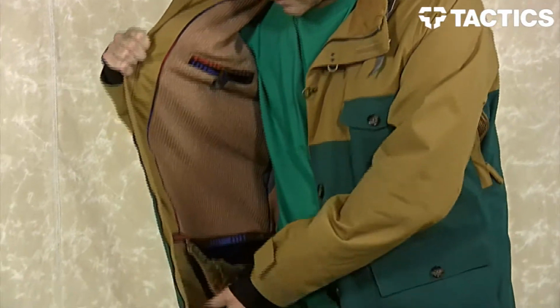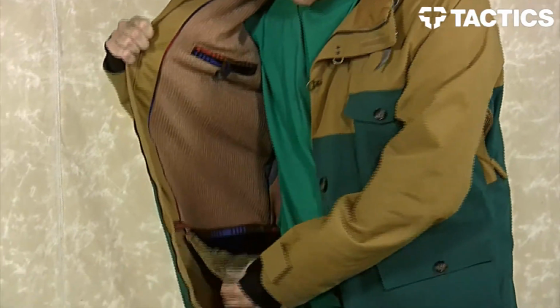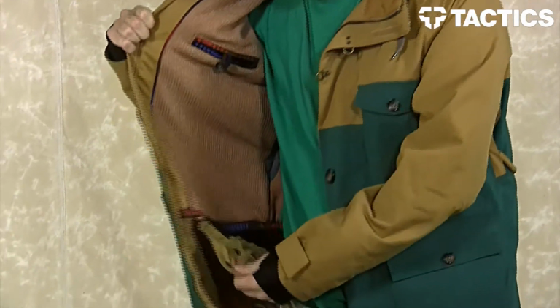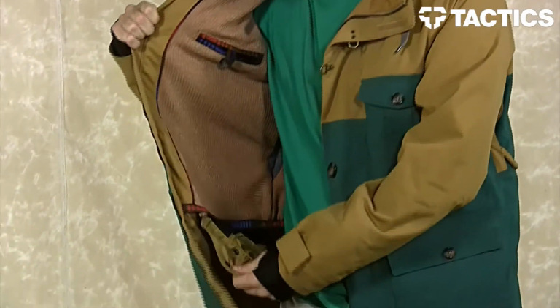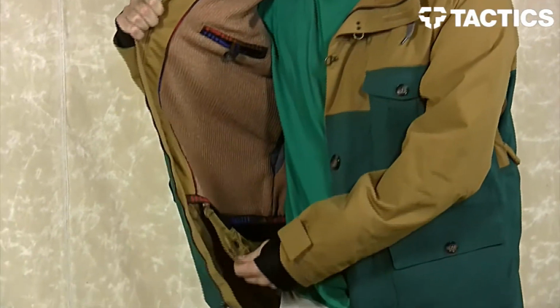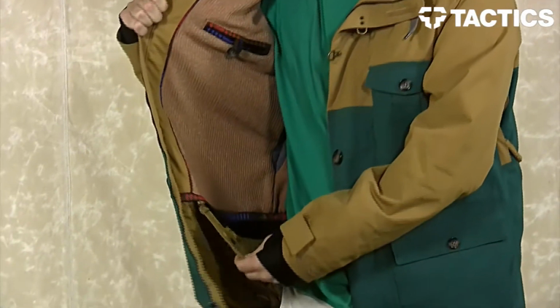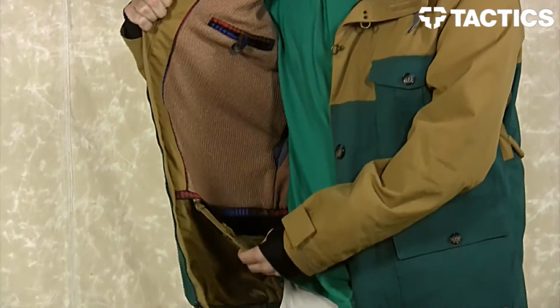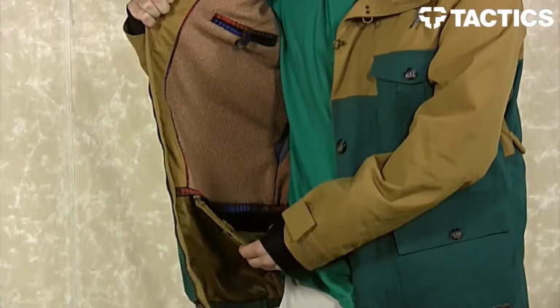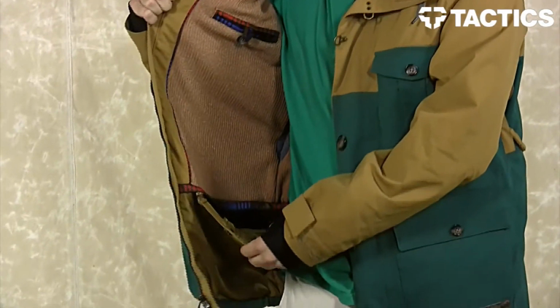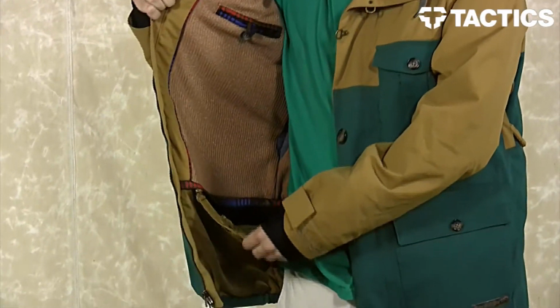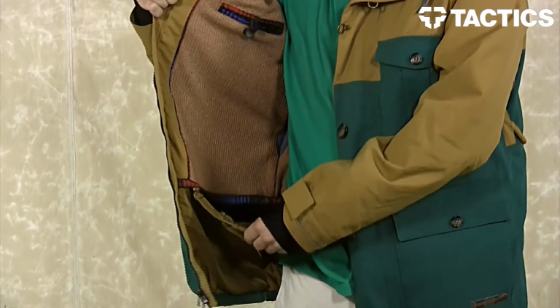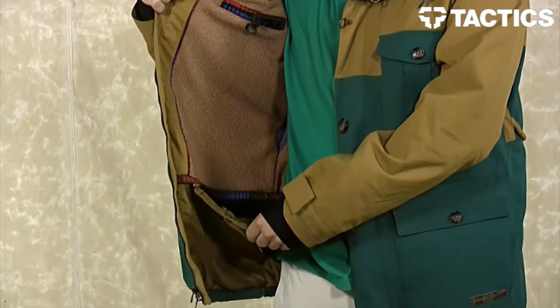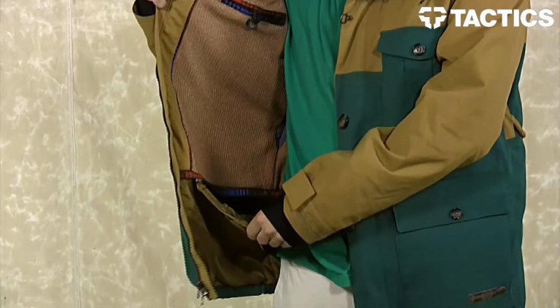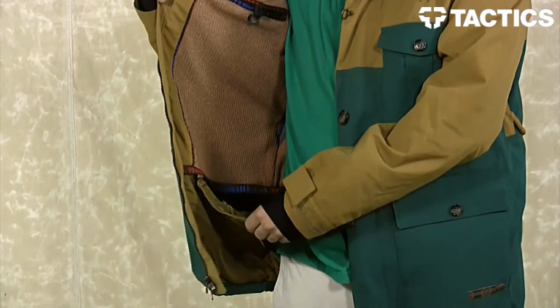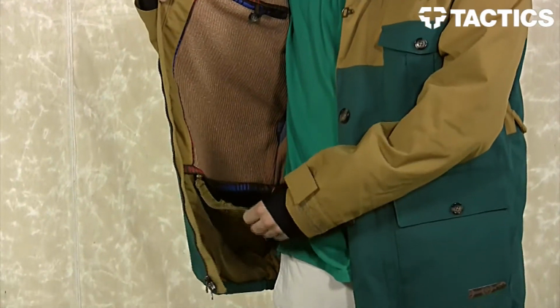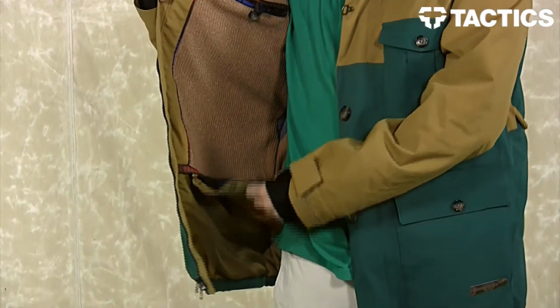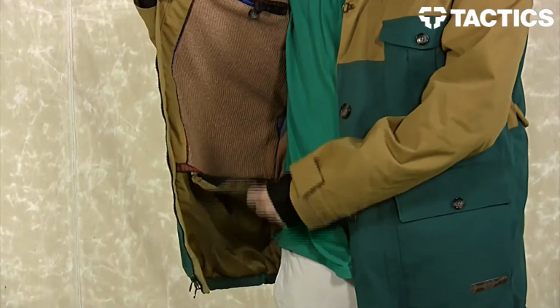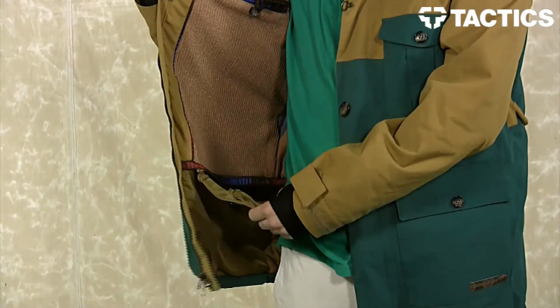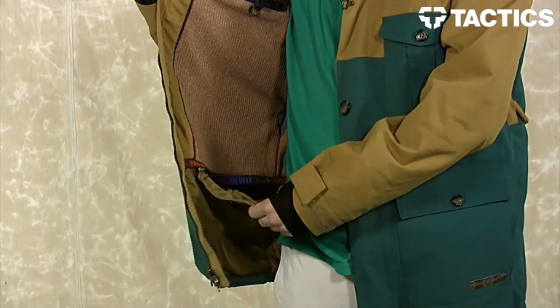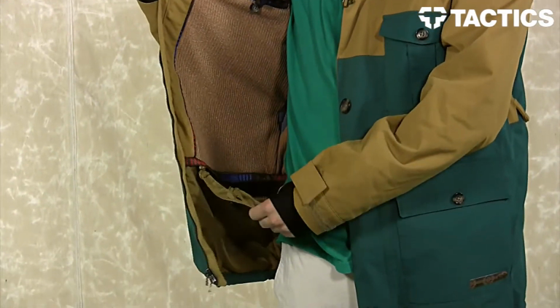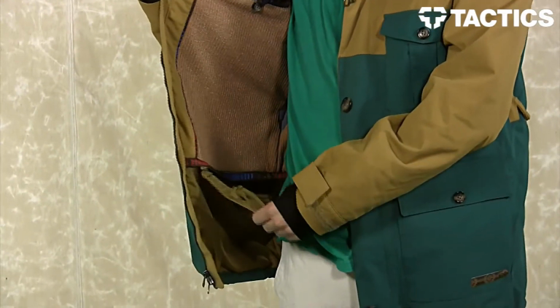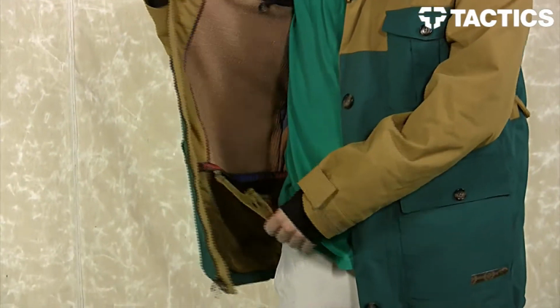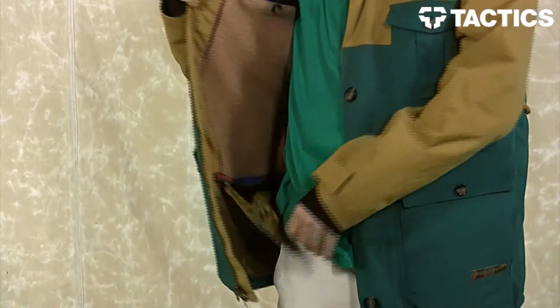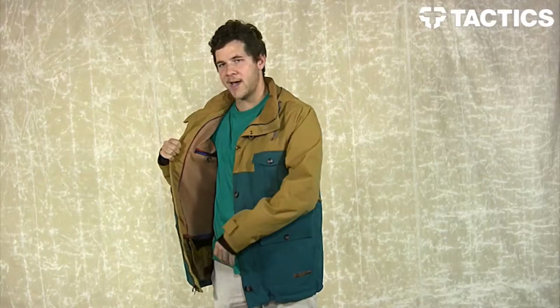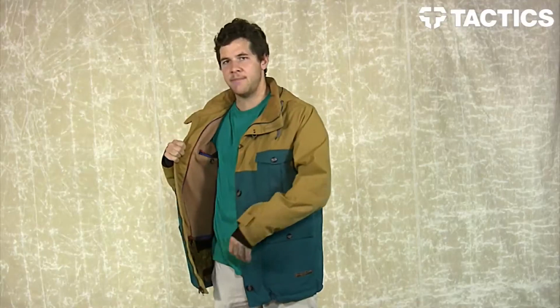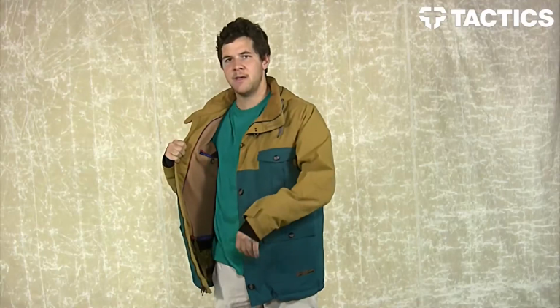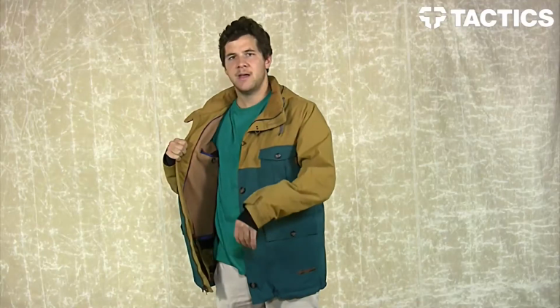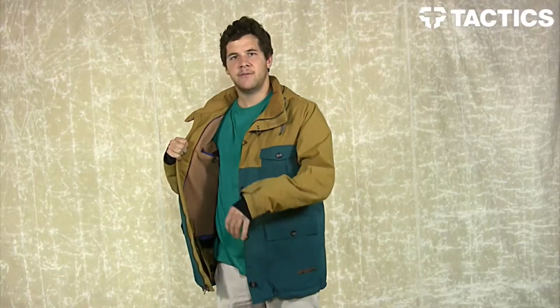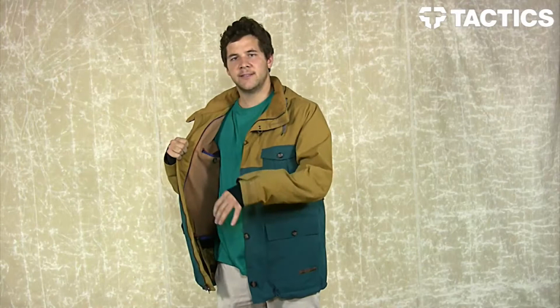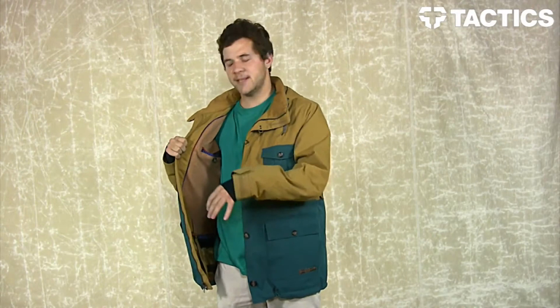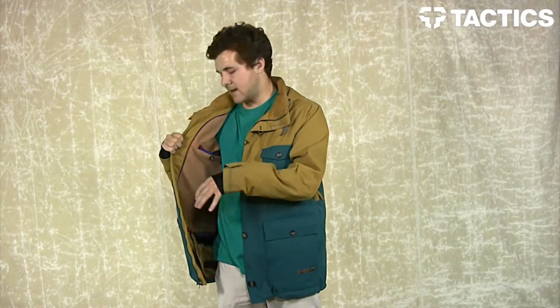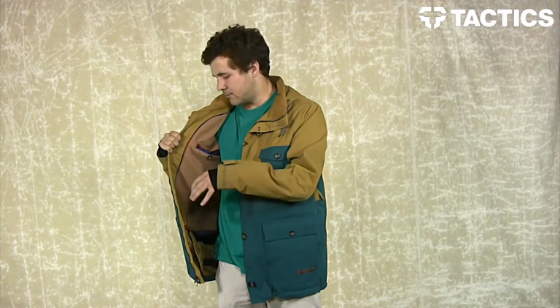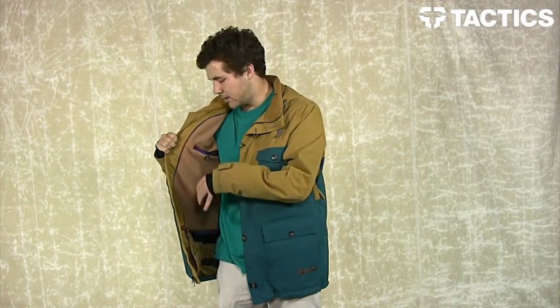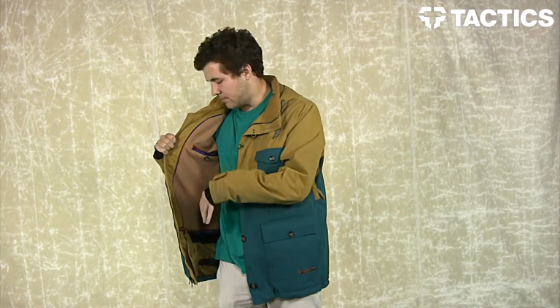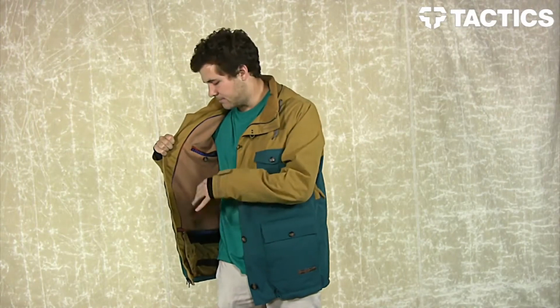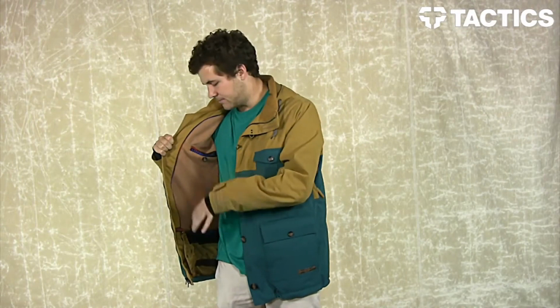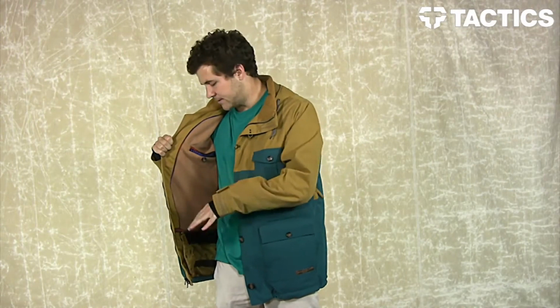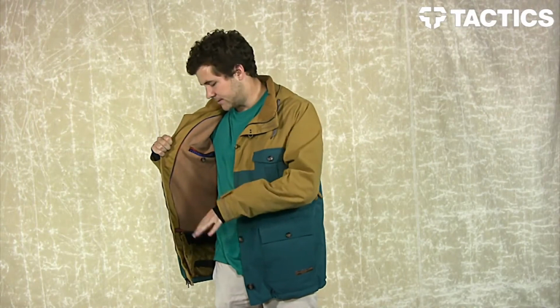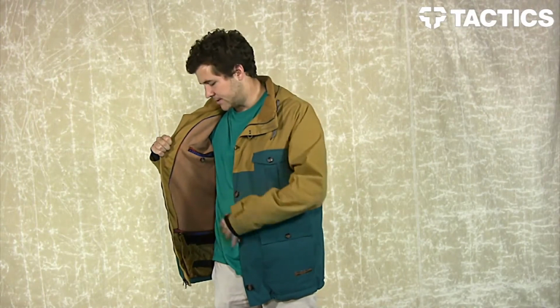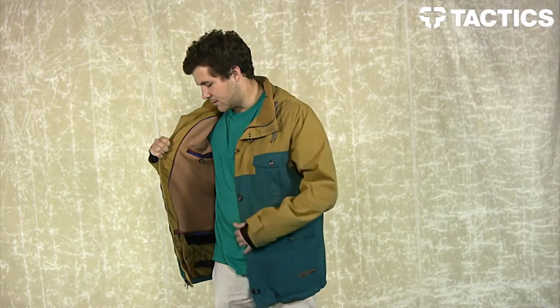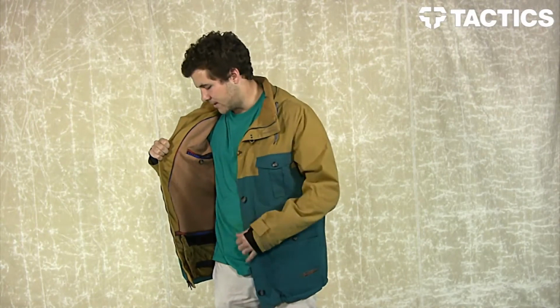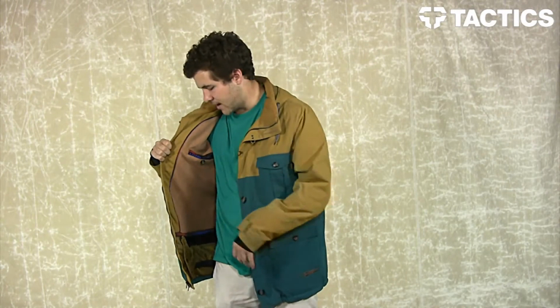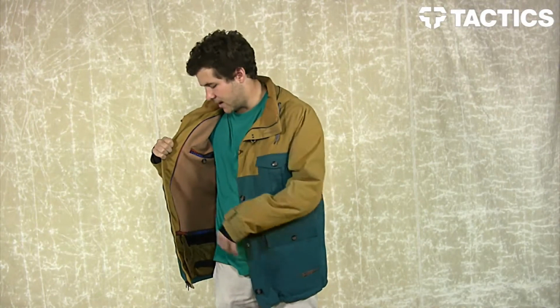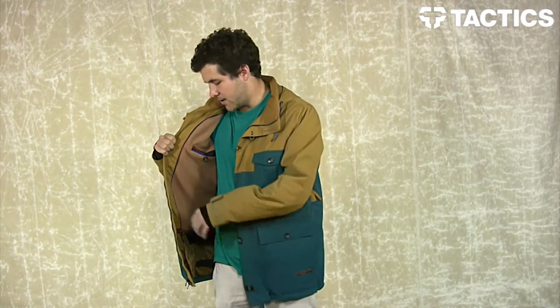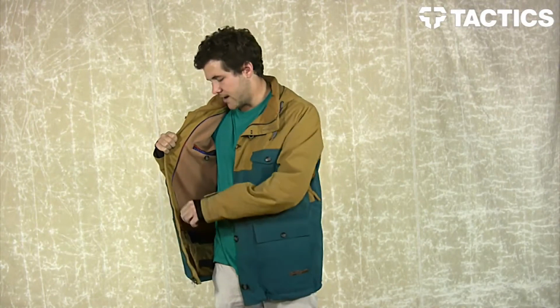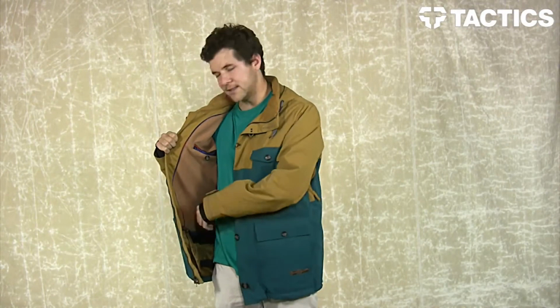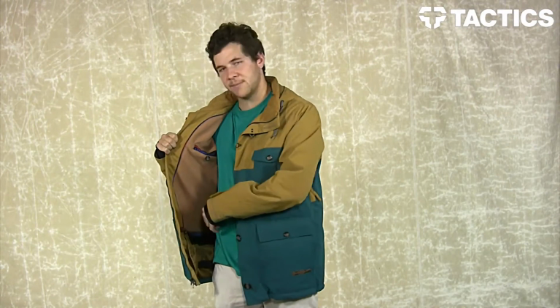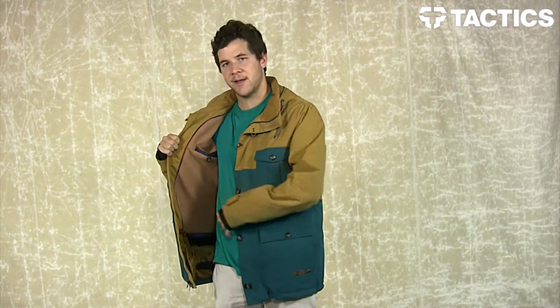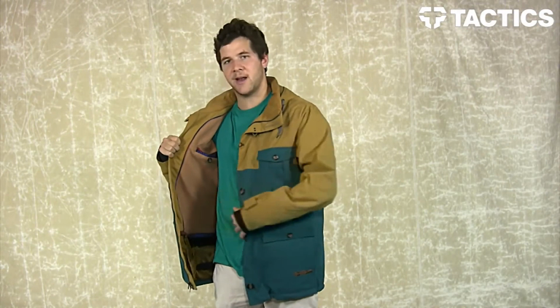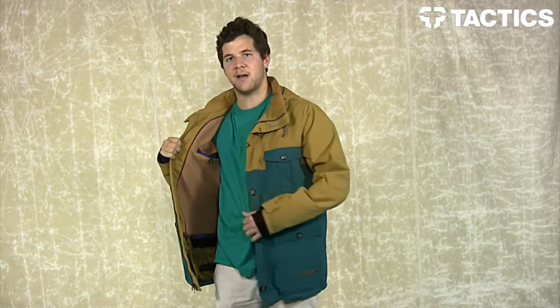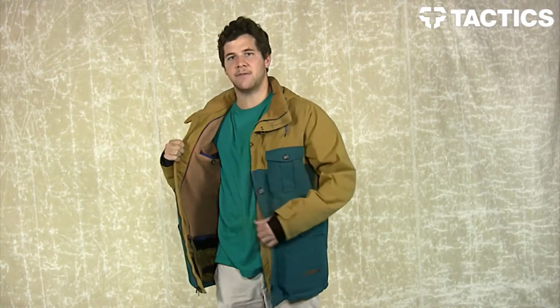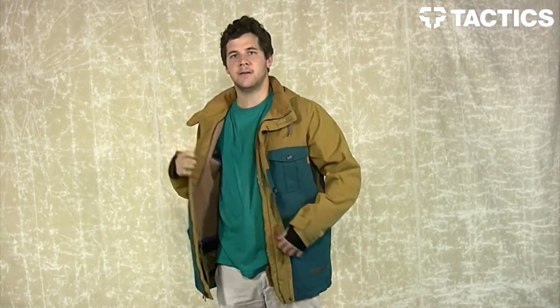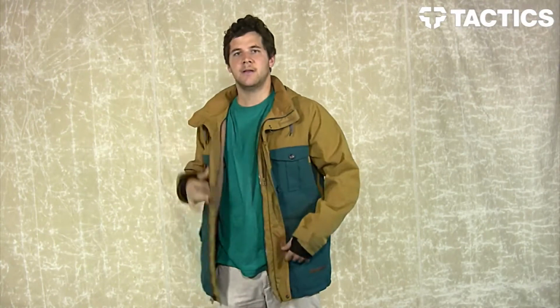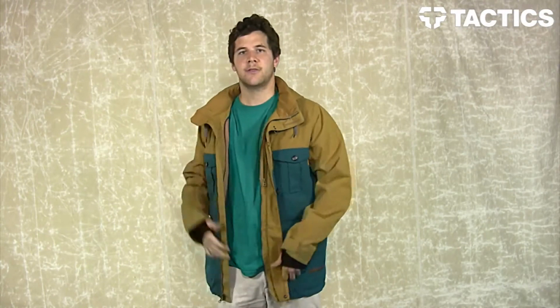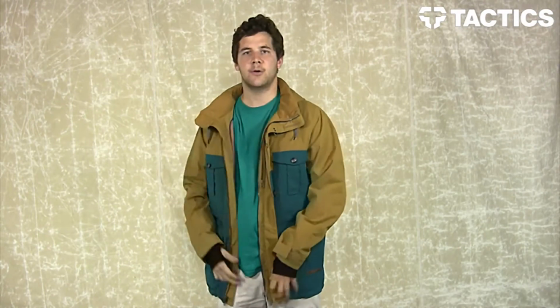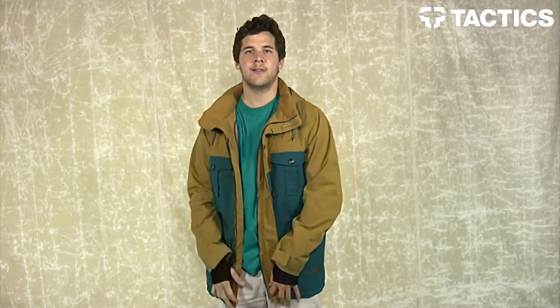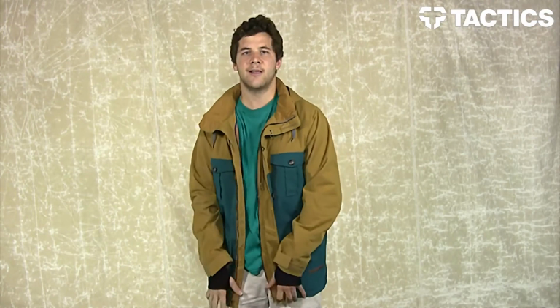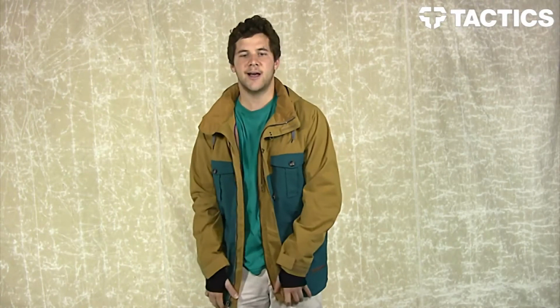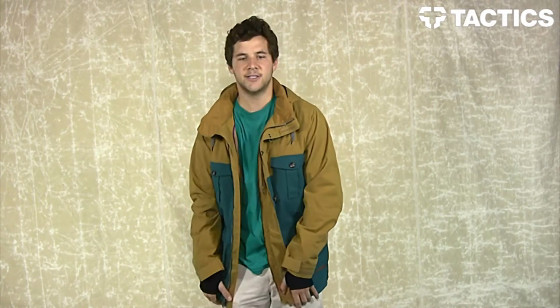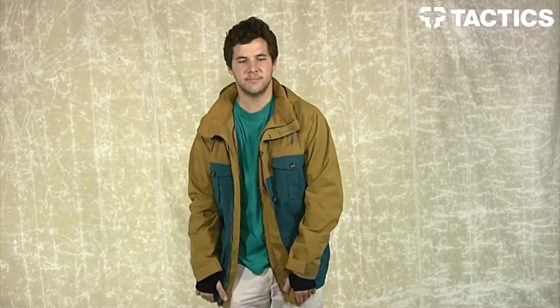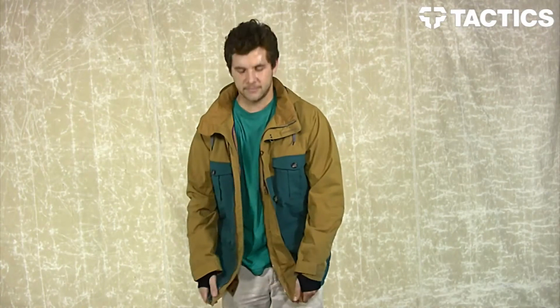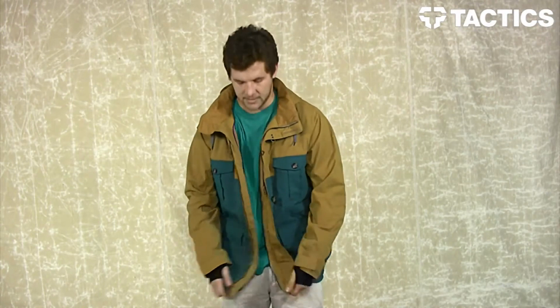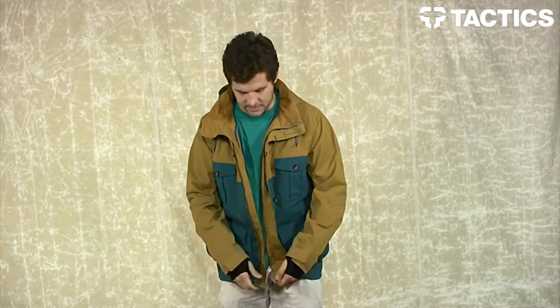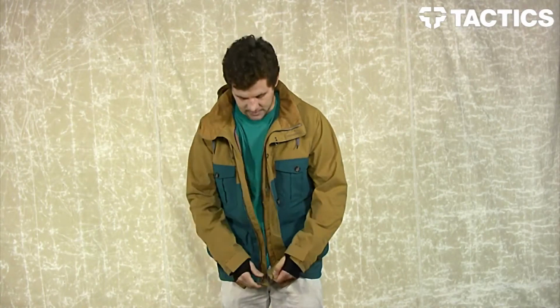Right here you have a removable zippered powder skirt. Go ahead, if it's not a really snowy day, go ahead and zip that off and throw it in the lodge. Easy.